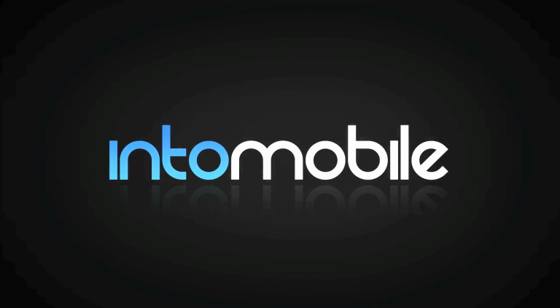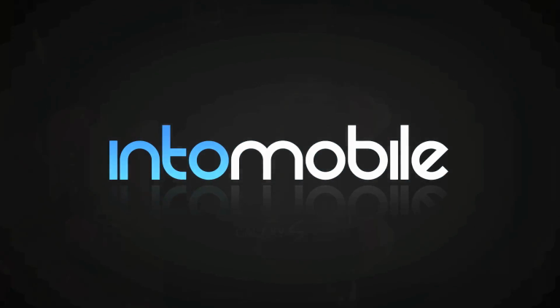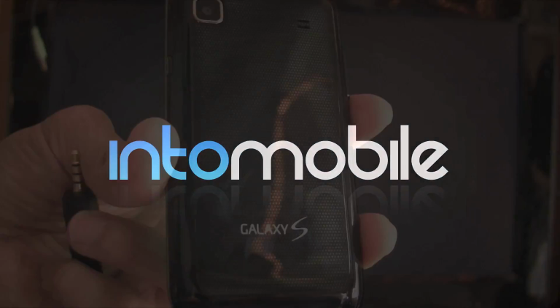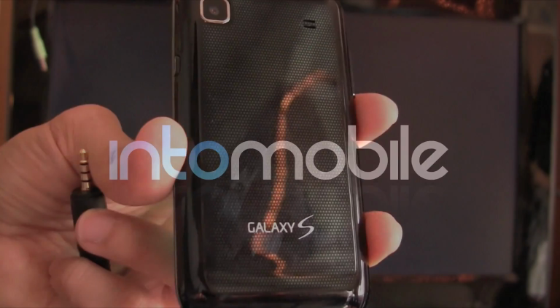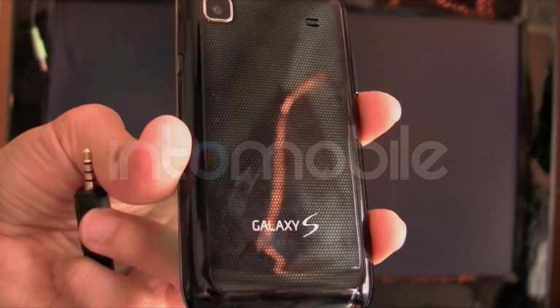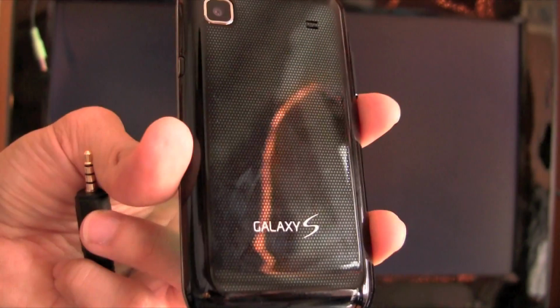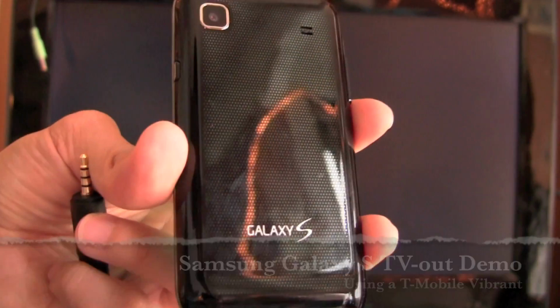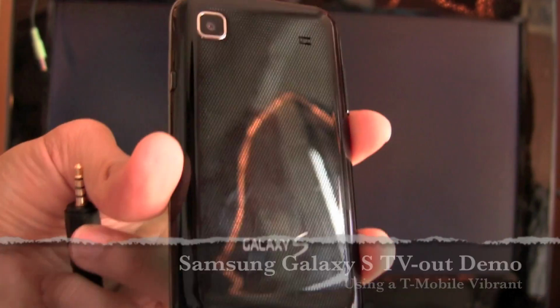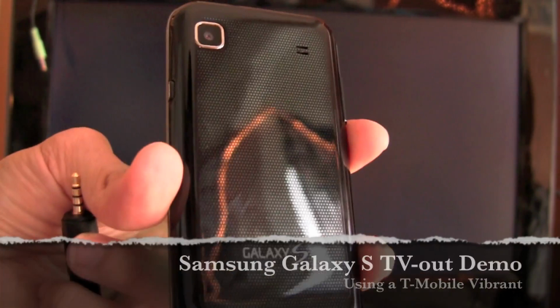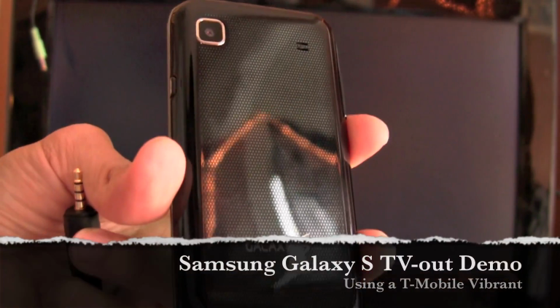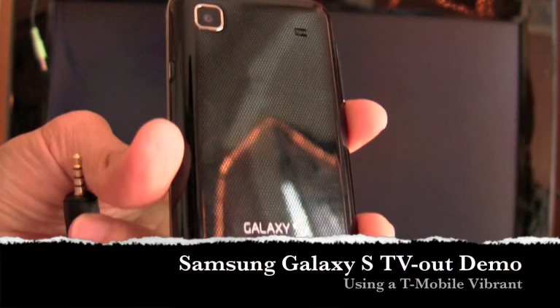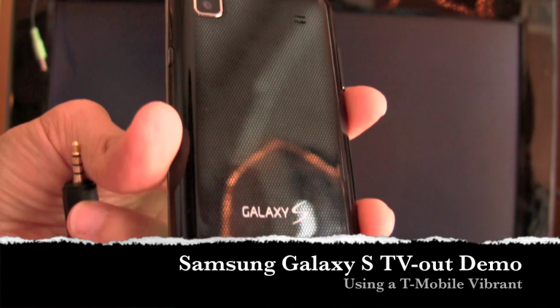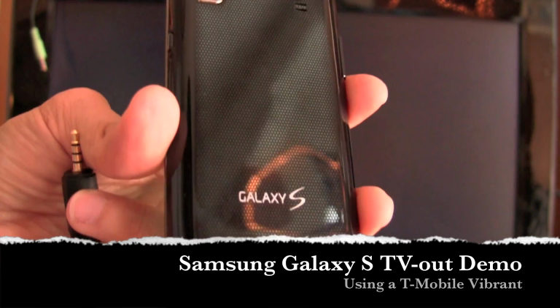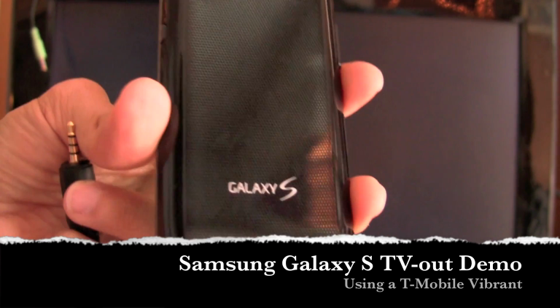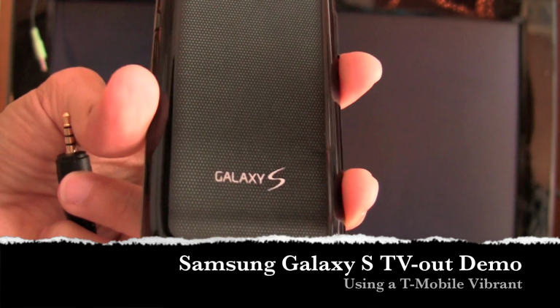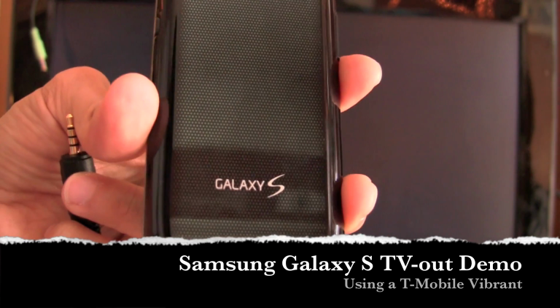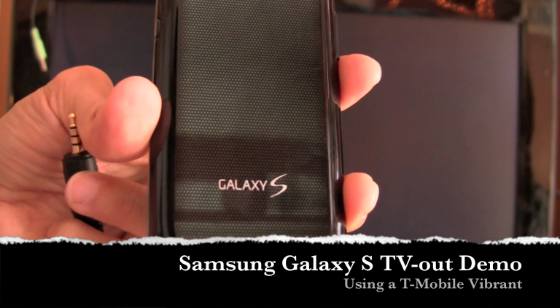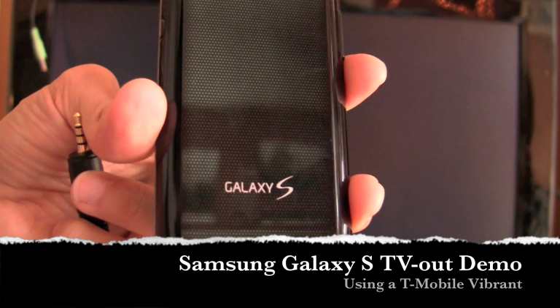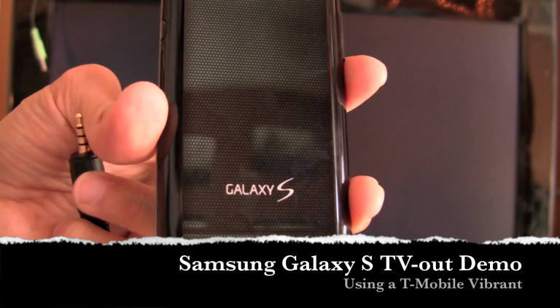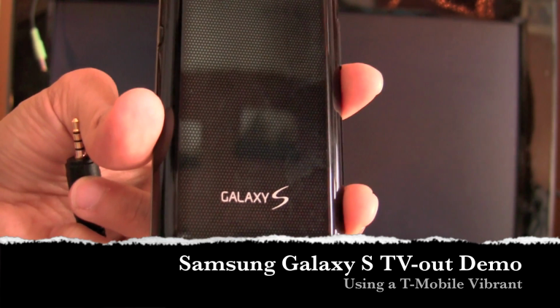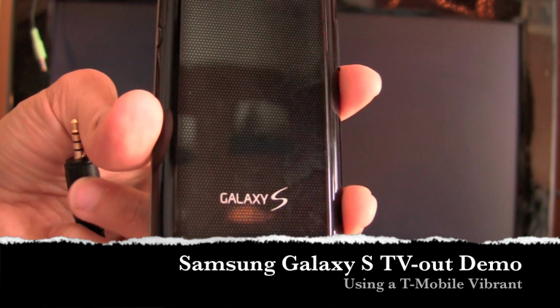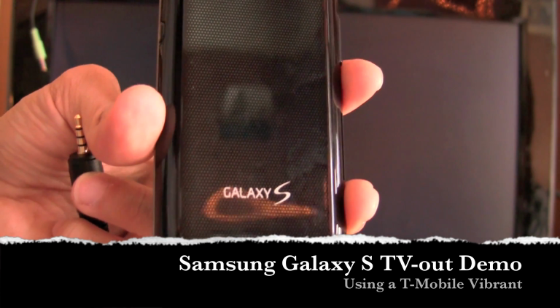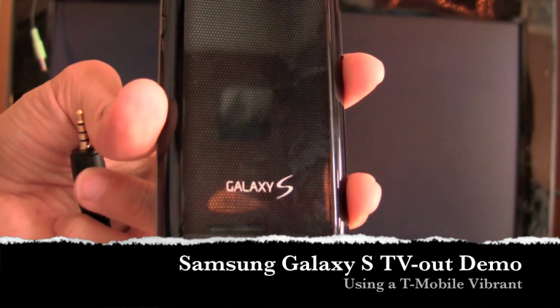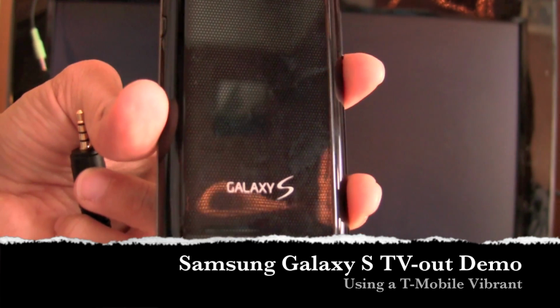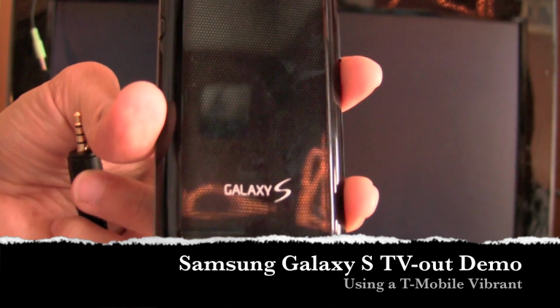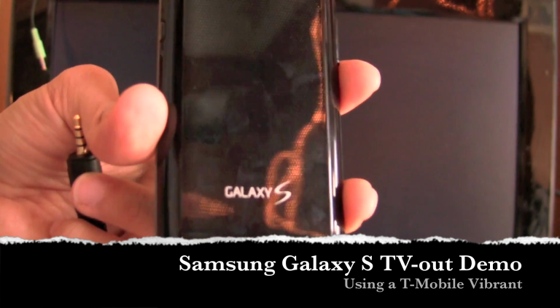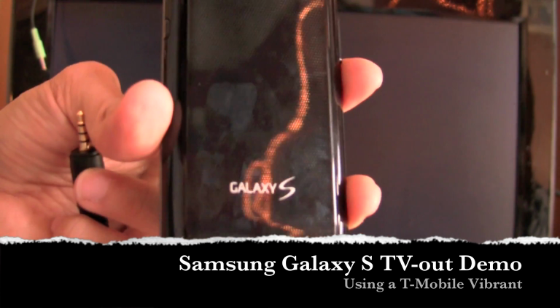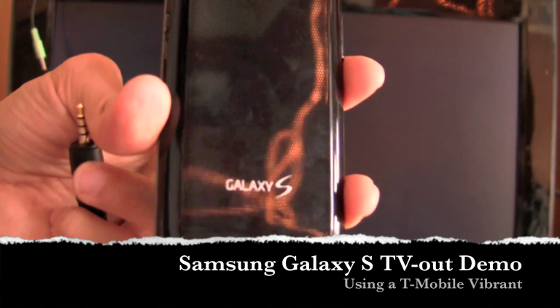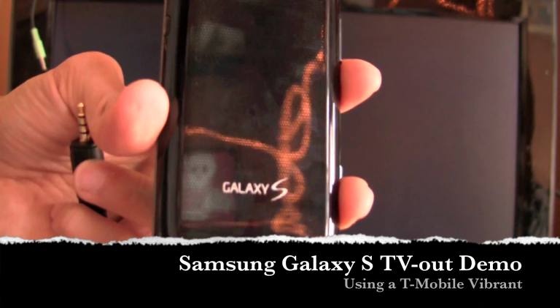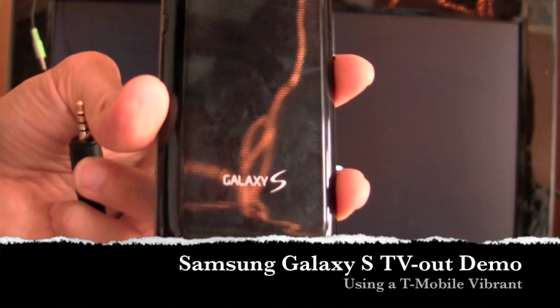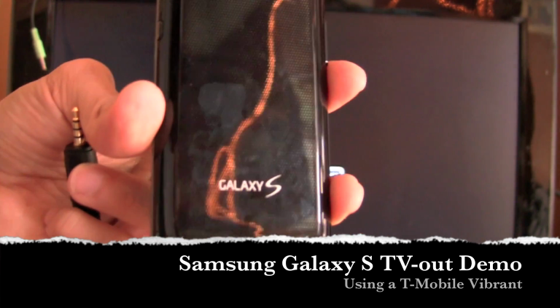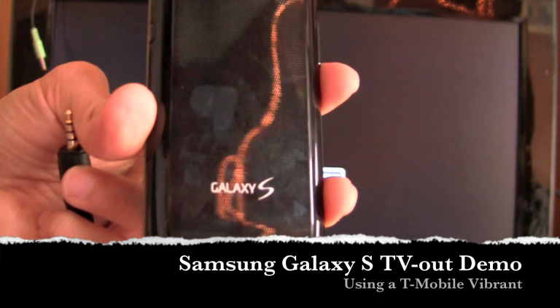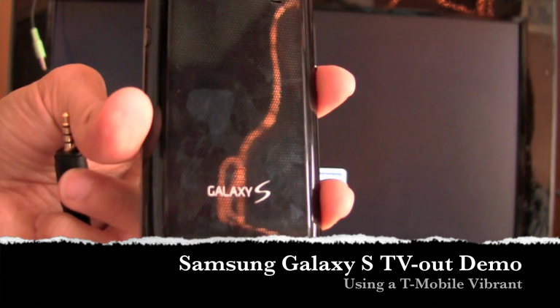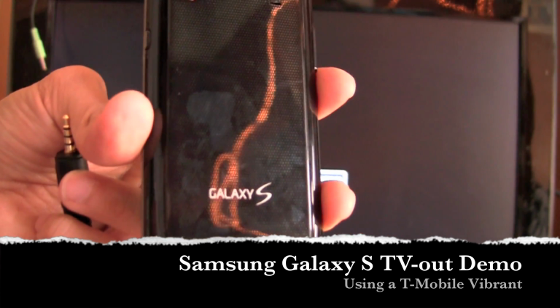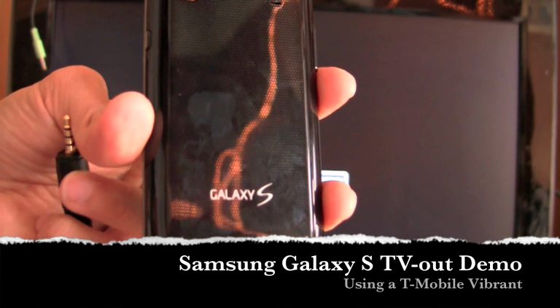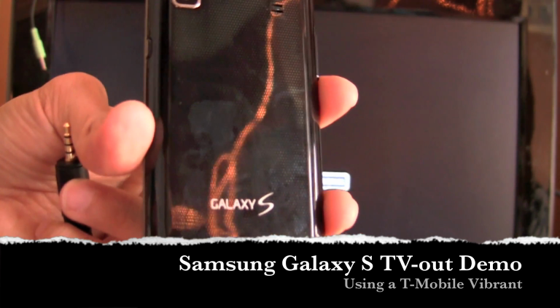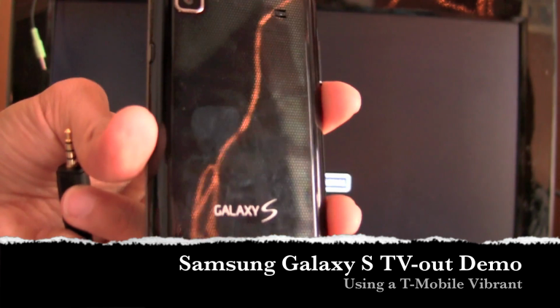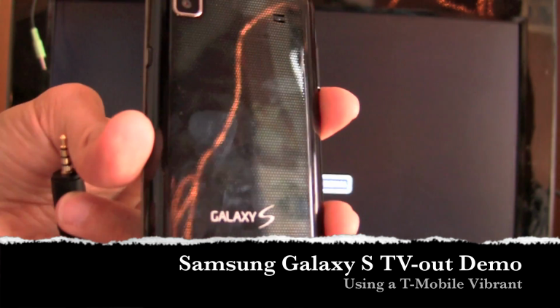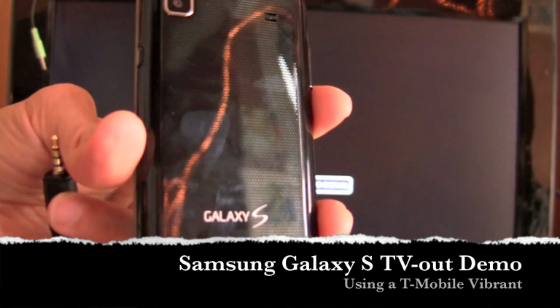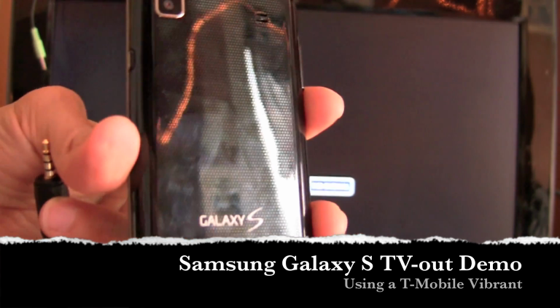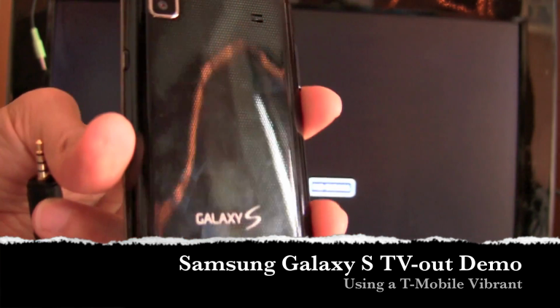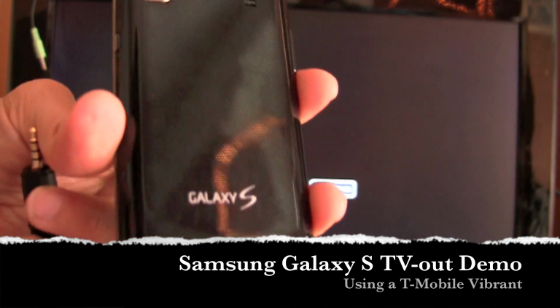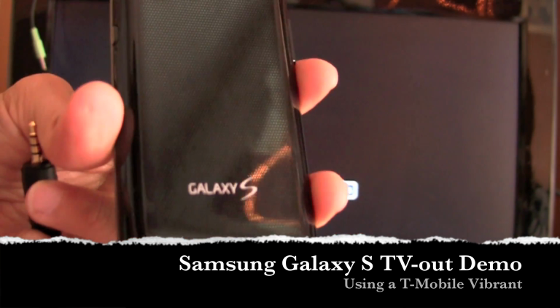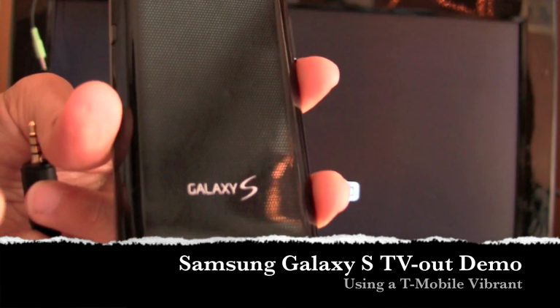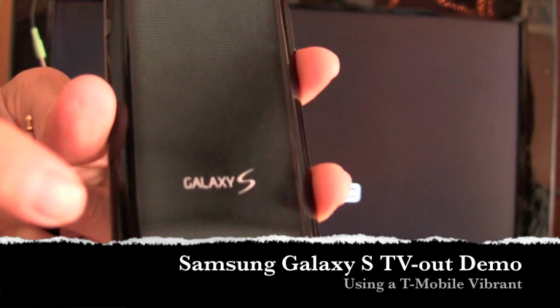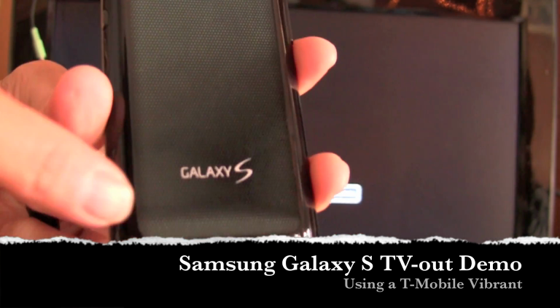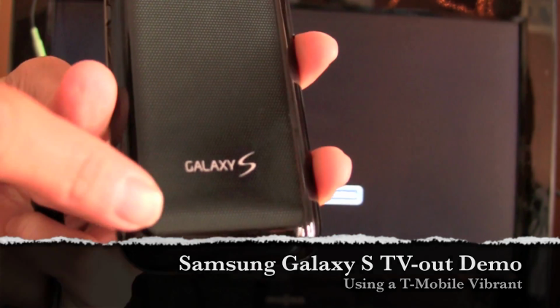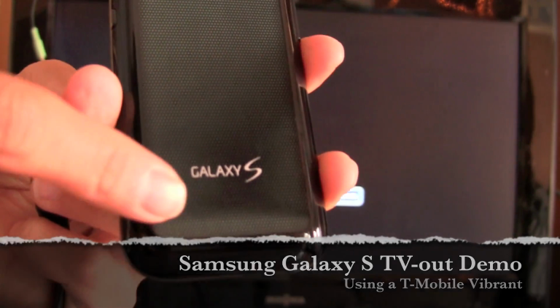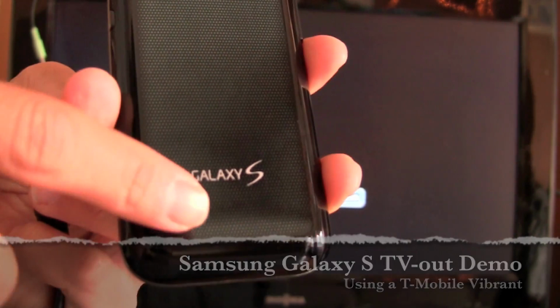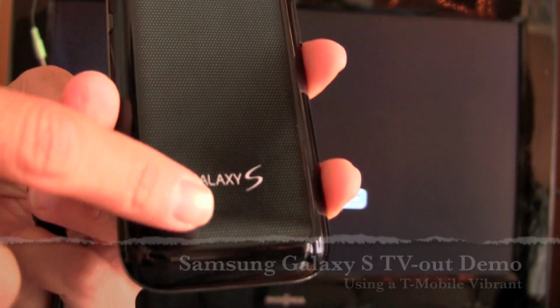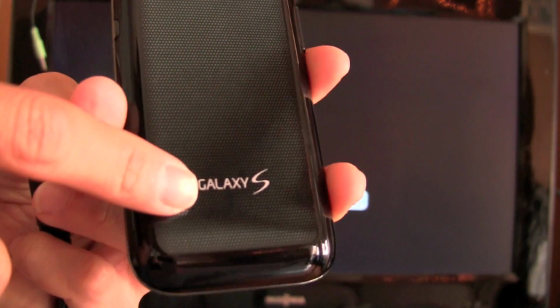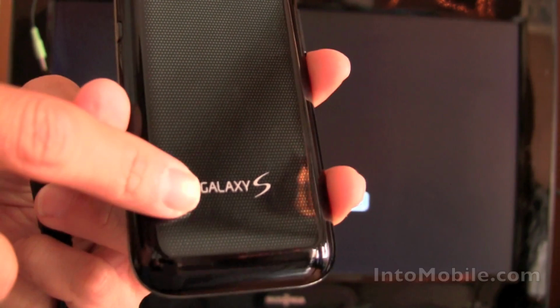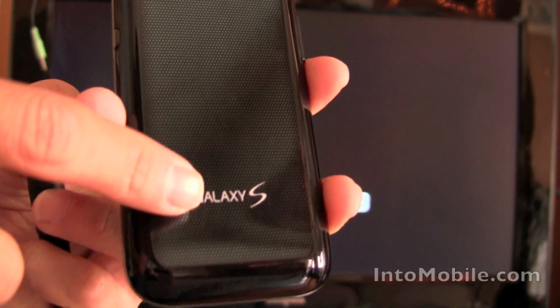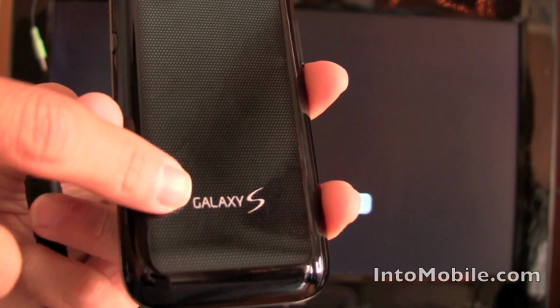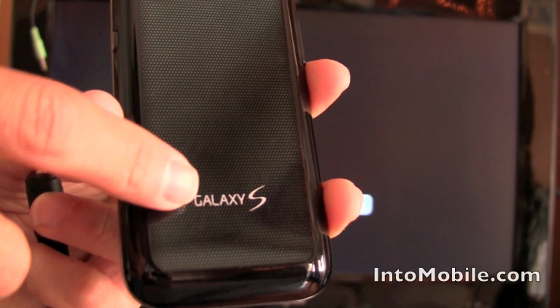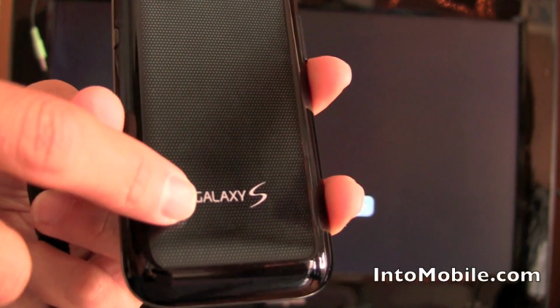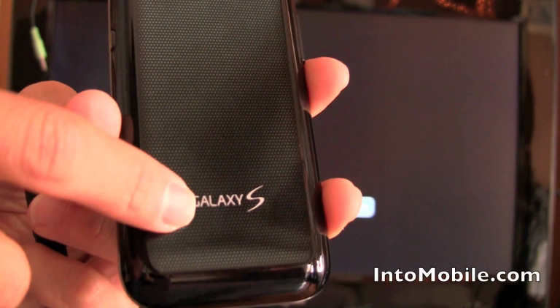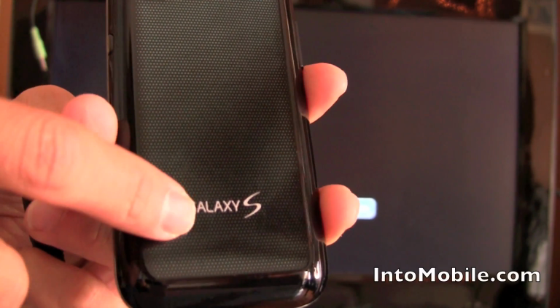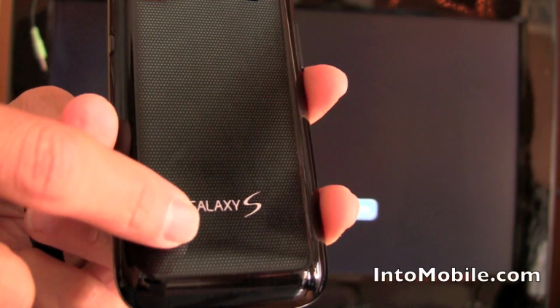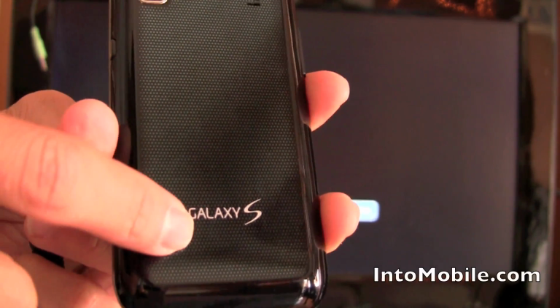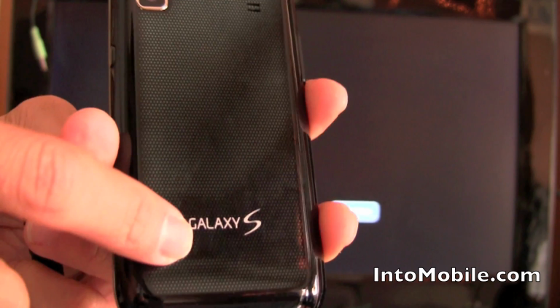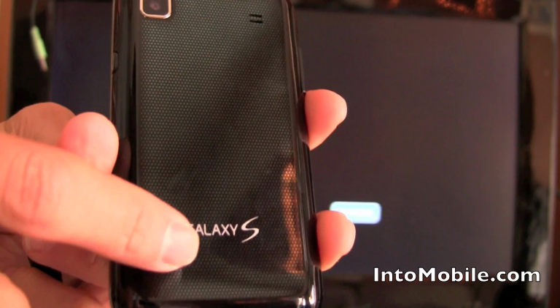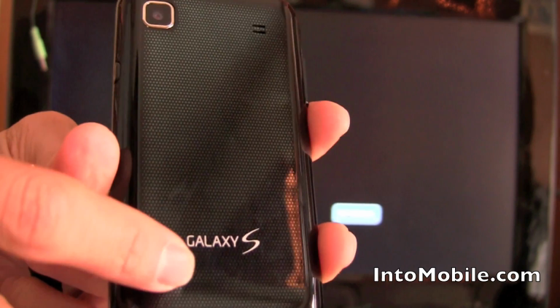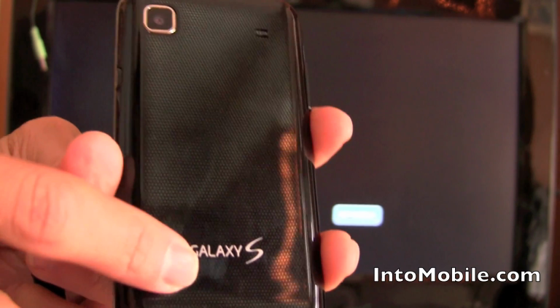Hey guys, Will here with Intune Mobile. We're going to take a quick look at the Samsung Galaxy S's TV Out feature.